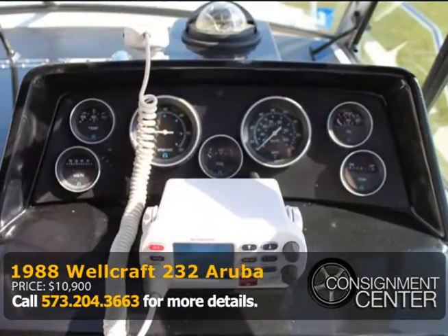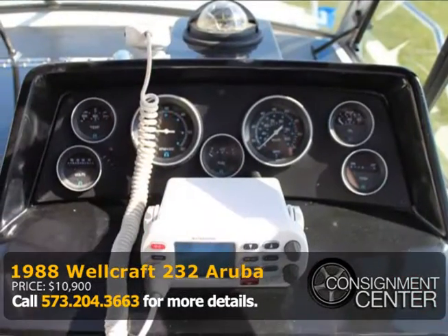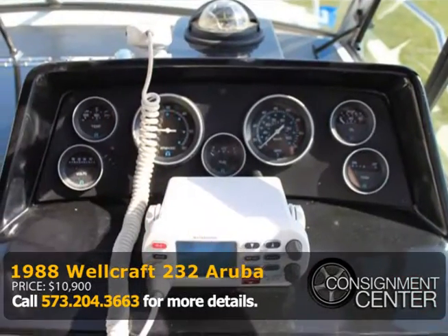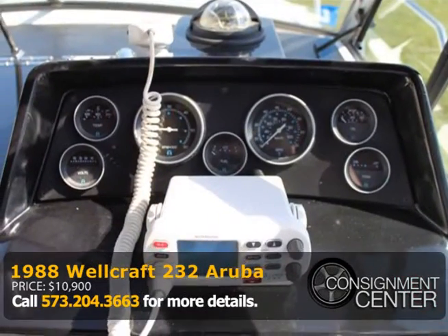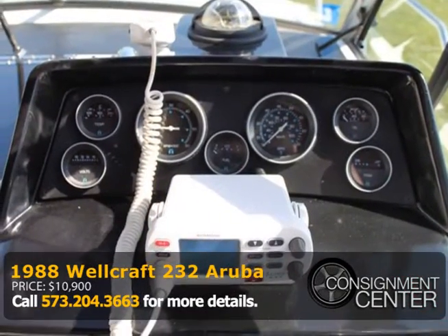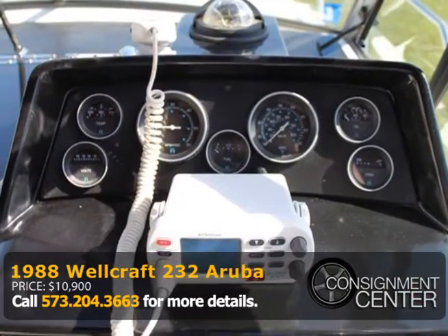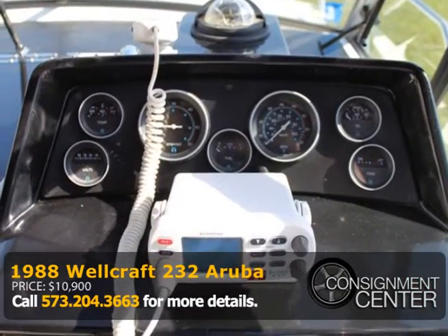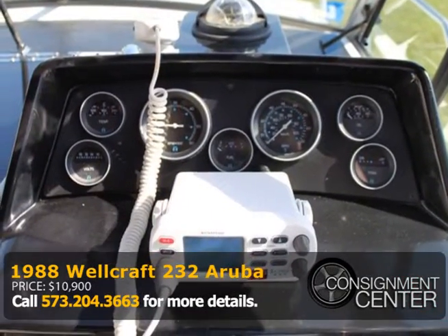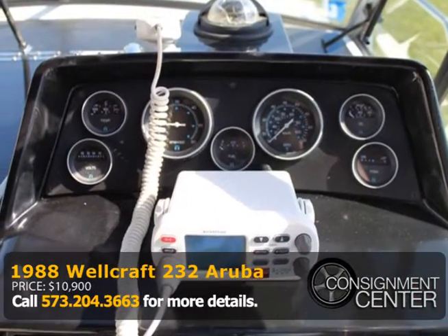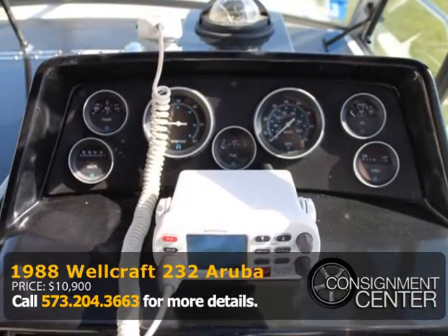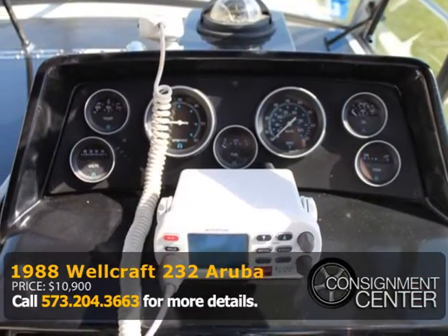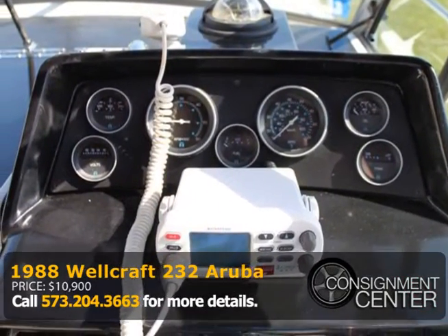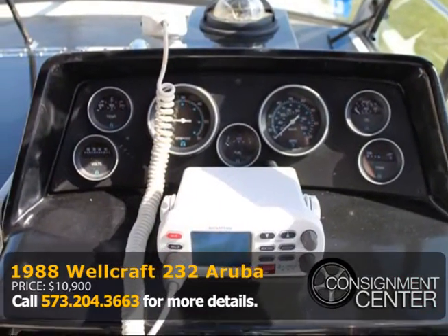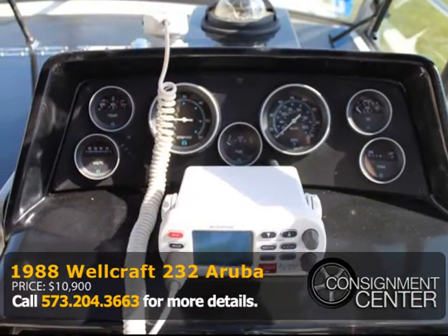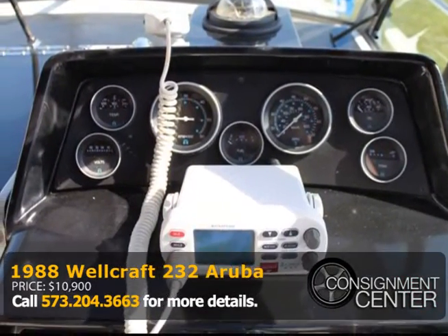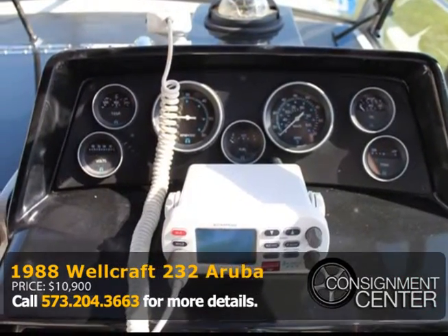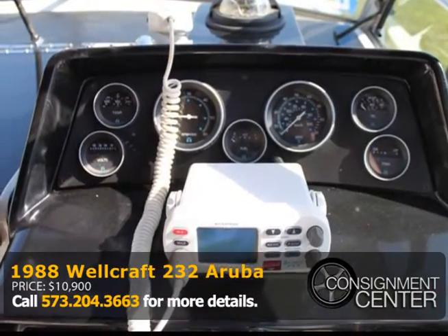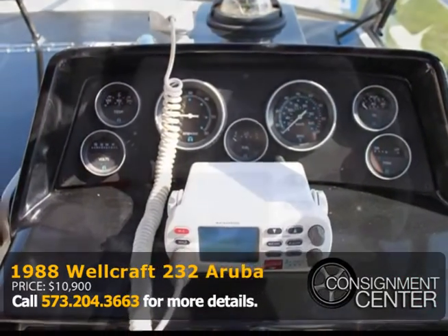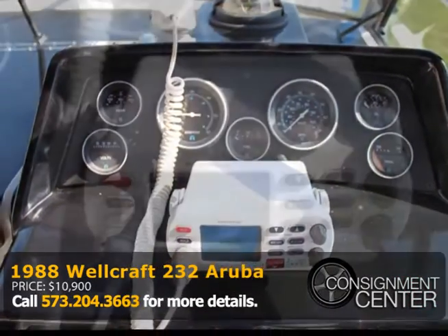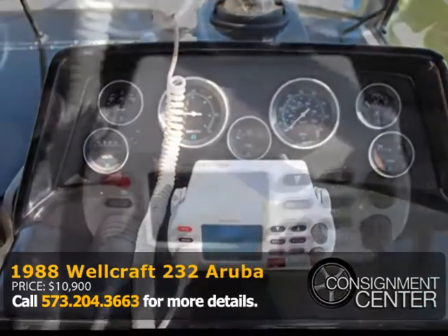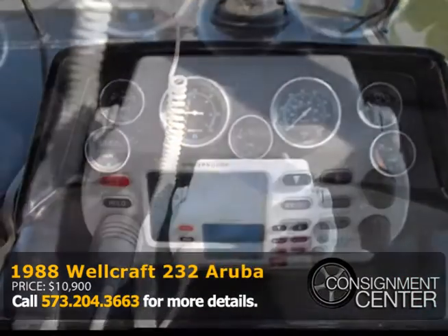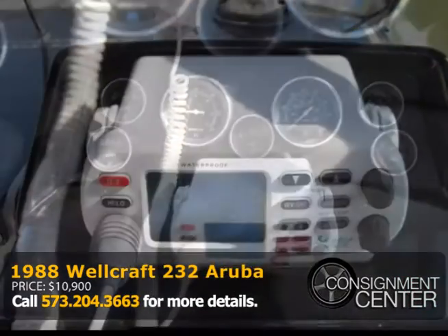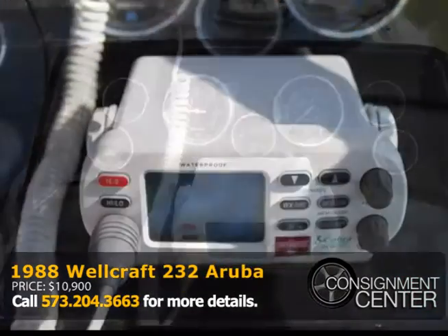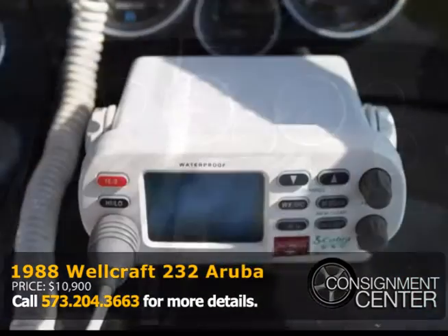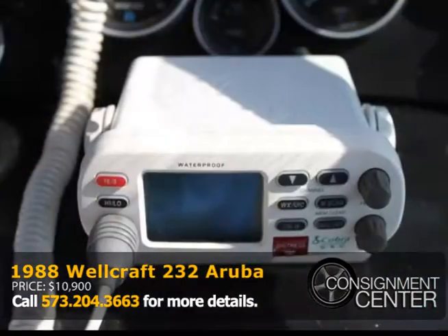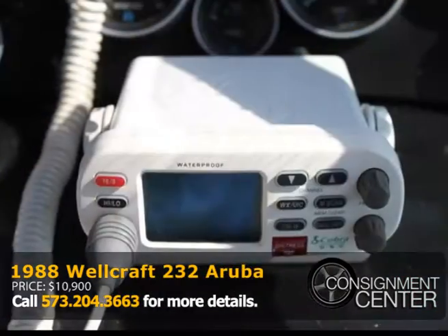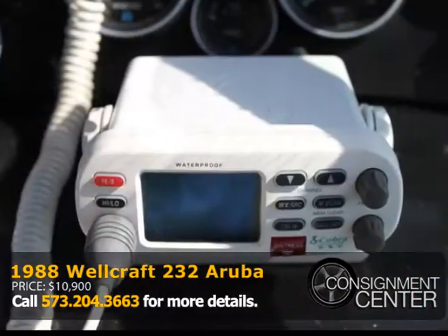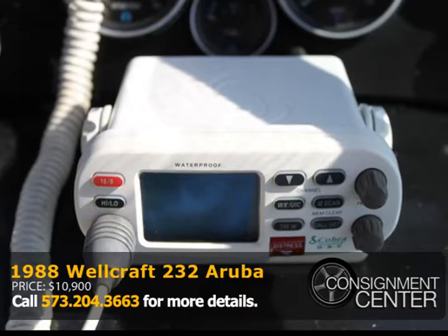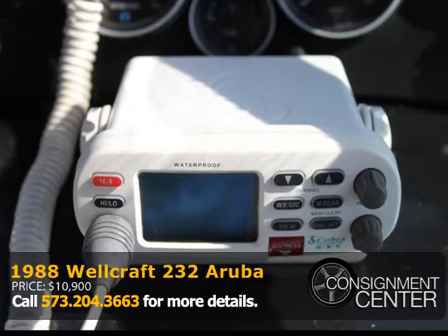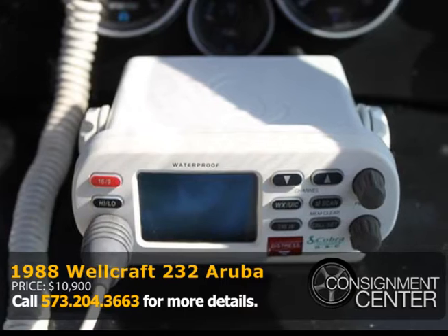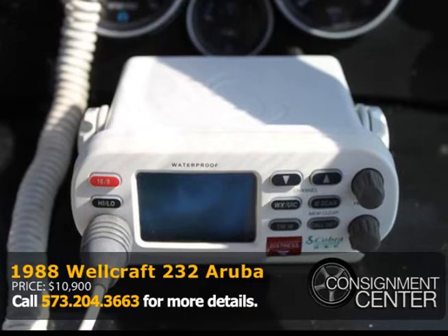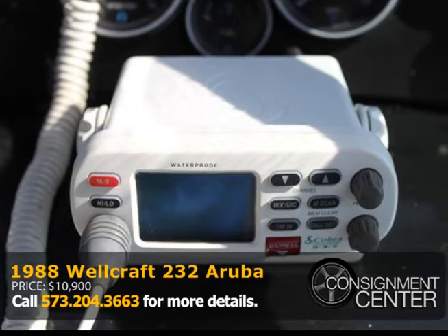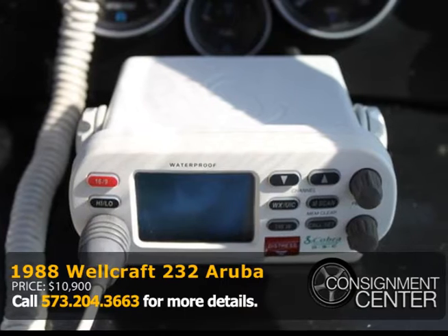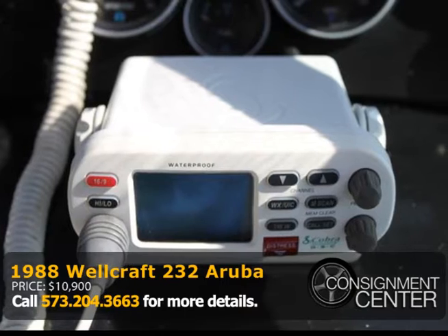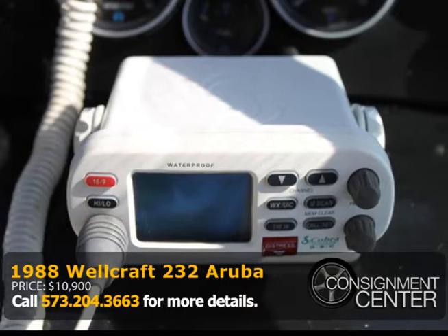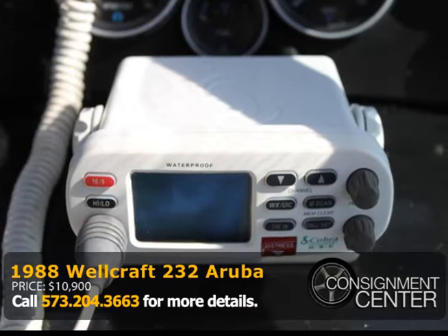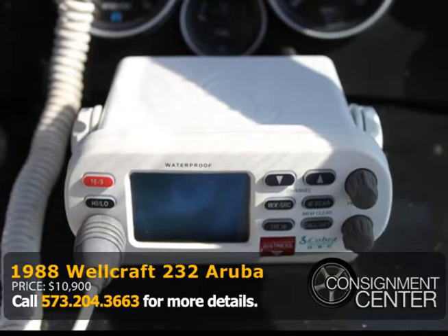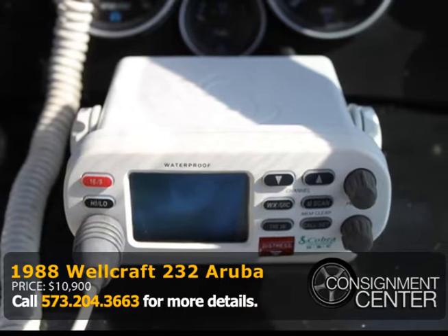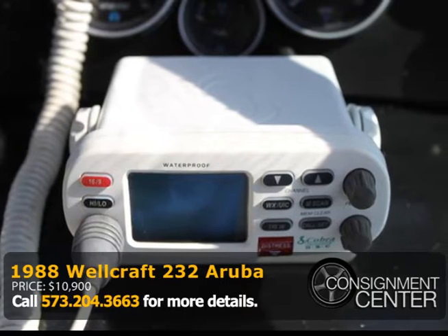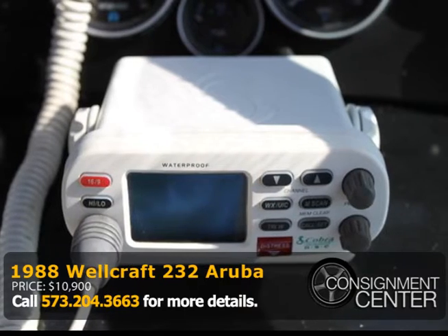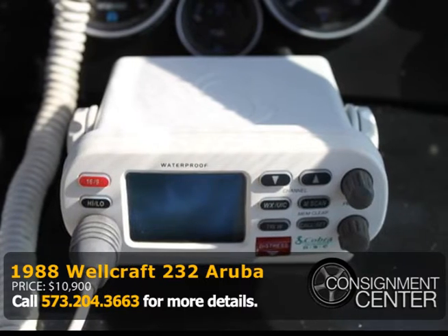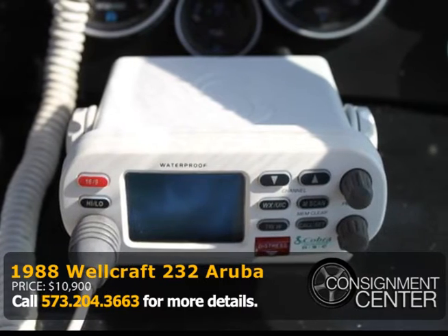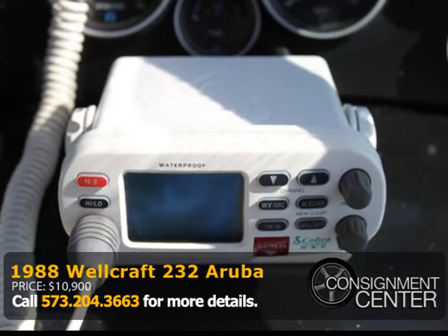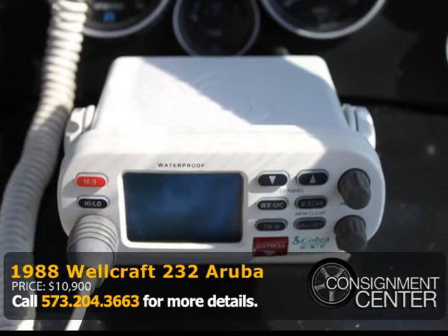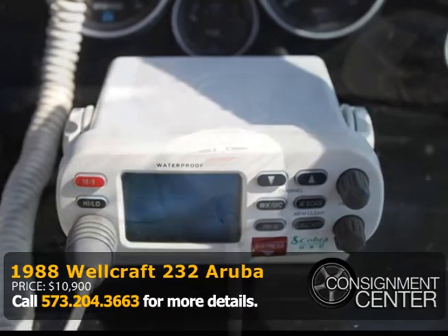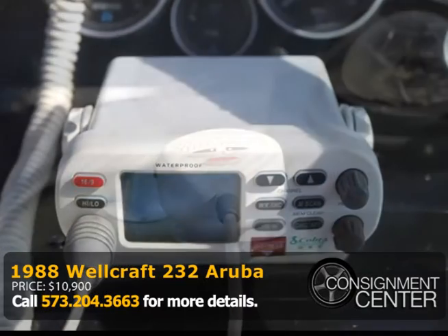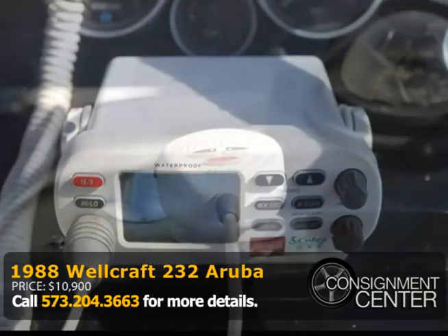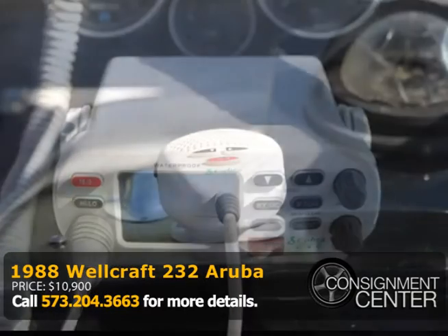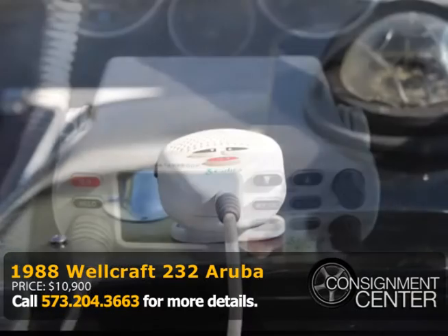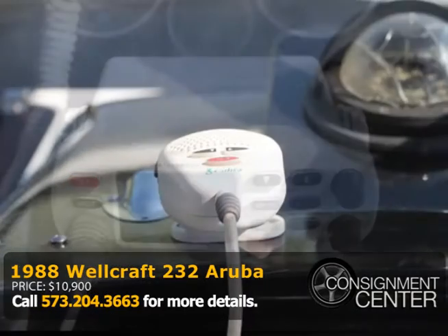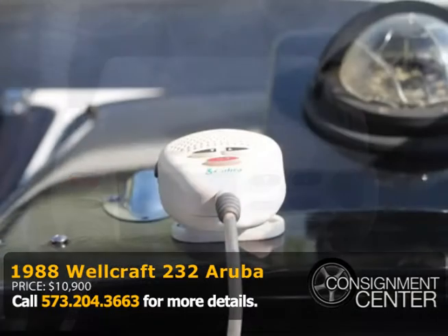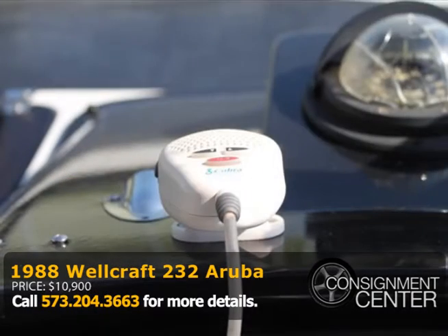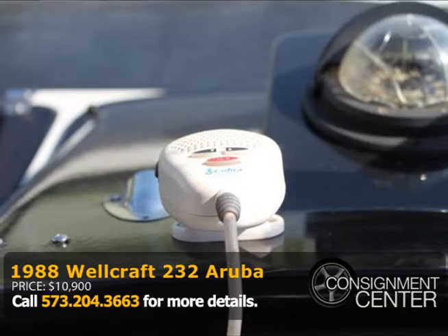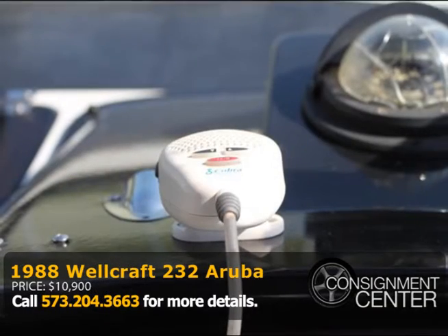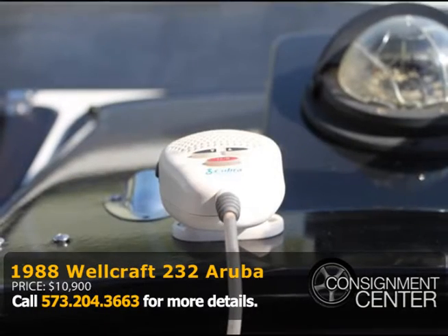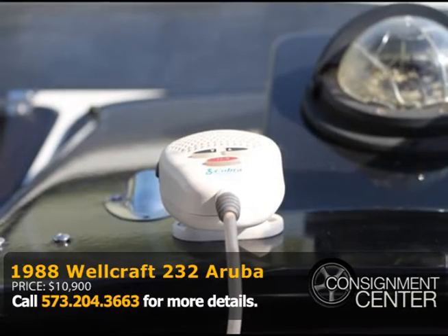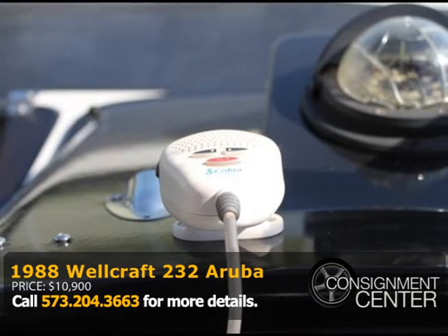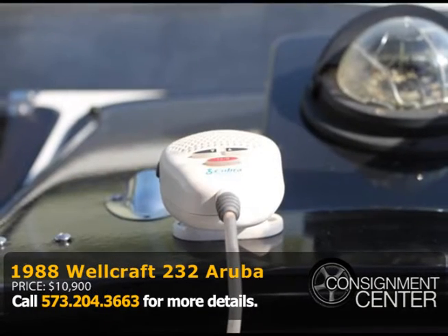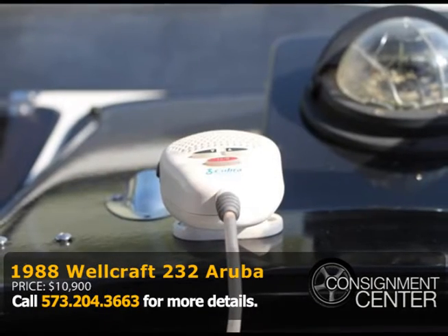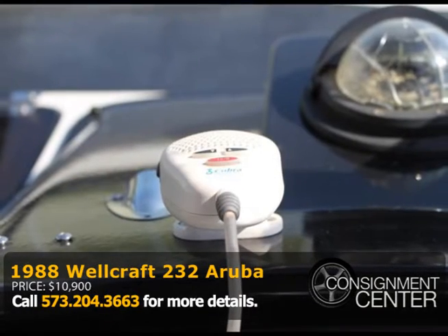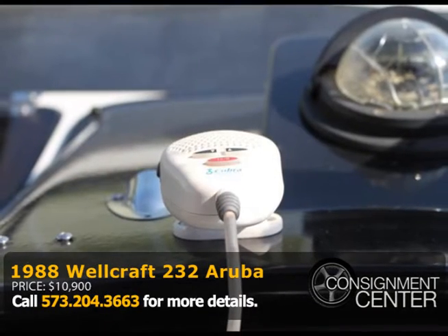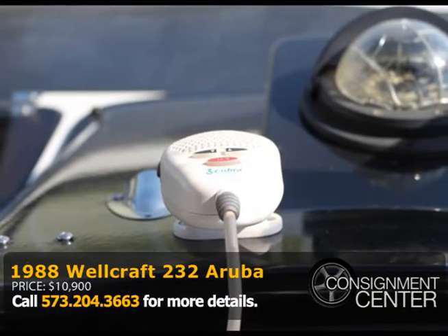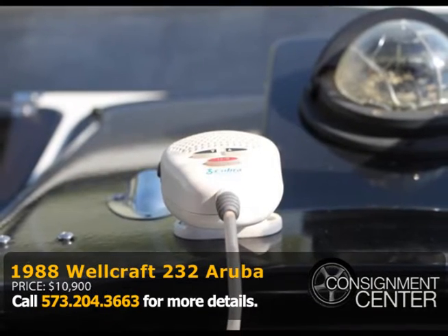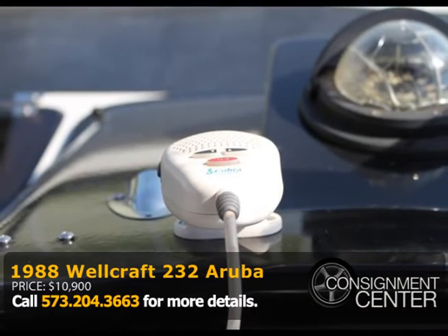Come and check out this deep Wellcraft T32 Aruba. Visit our website or come by for more information.